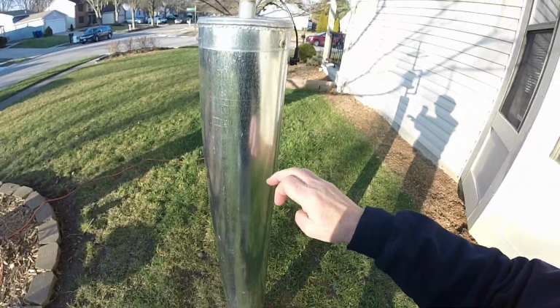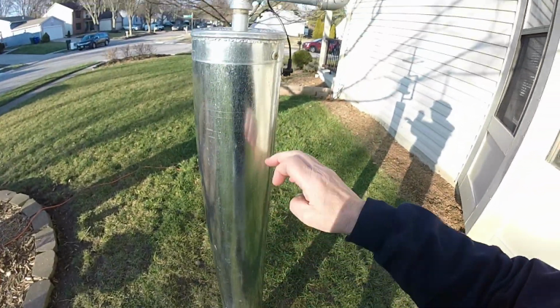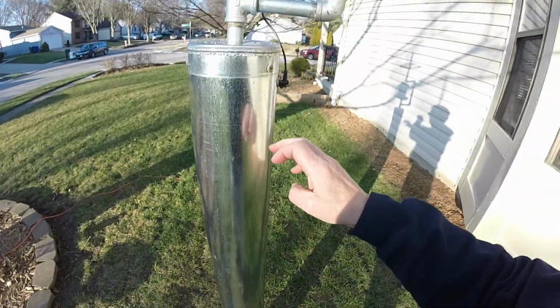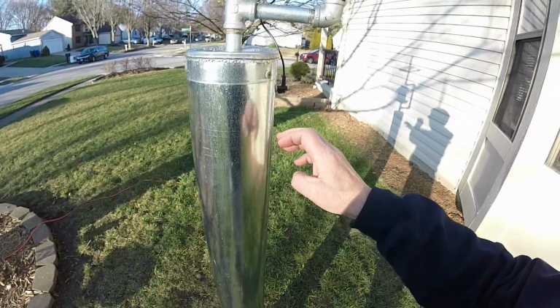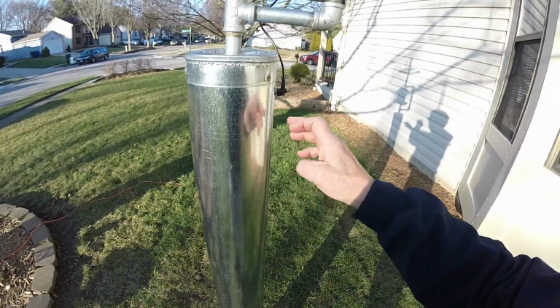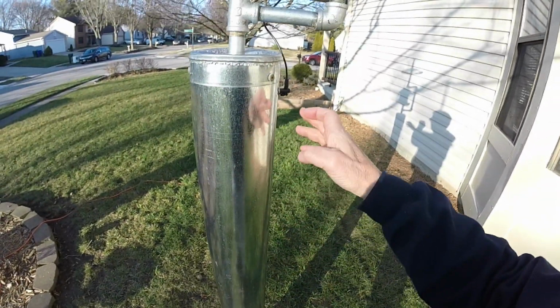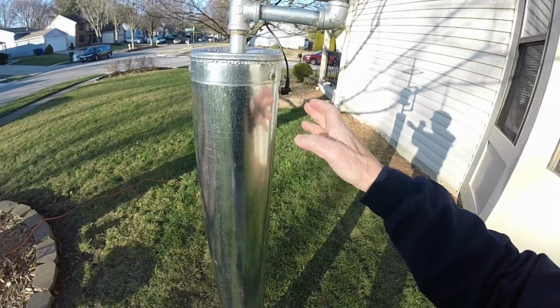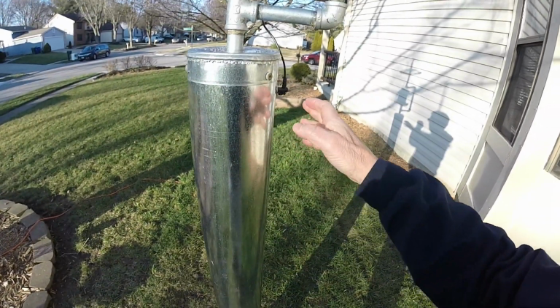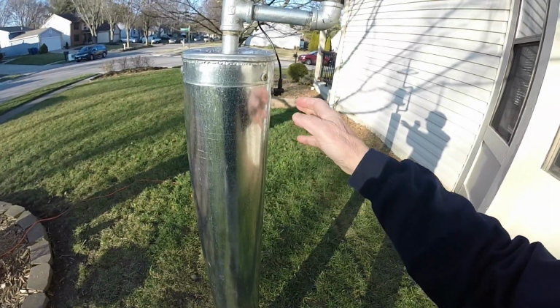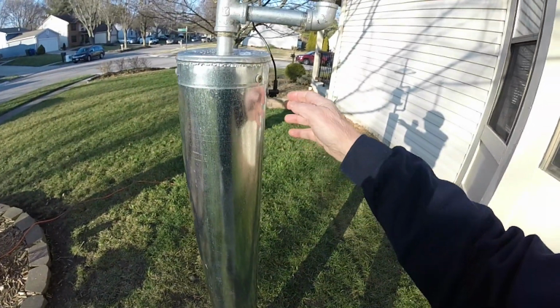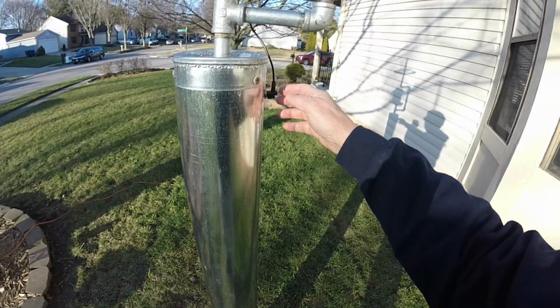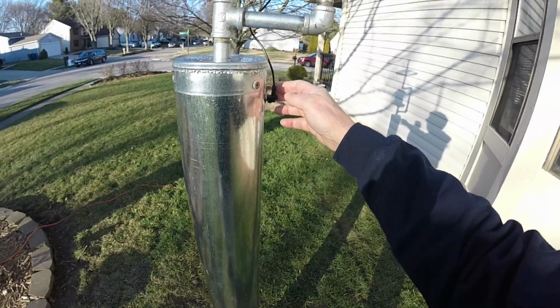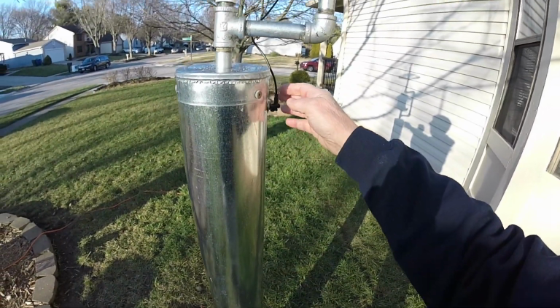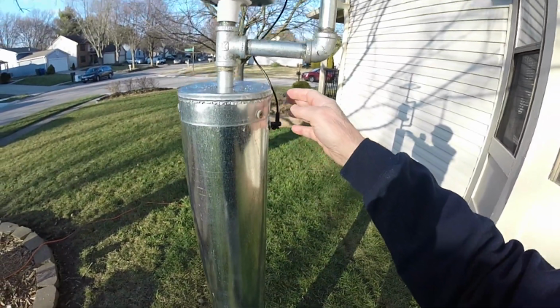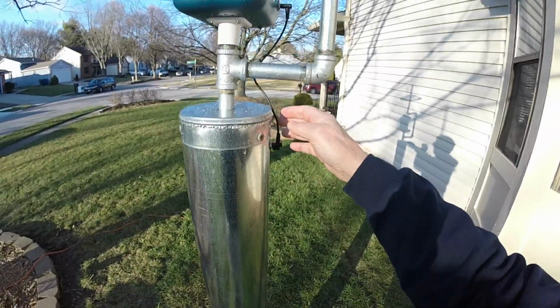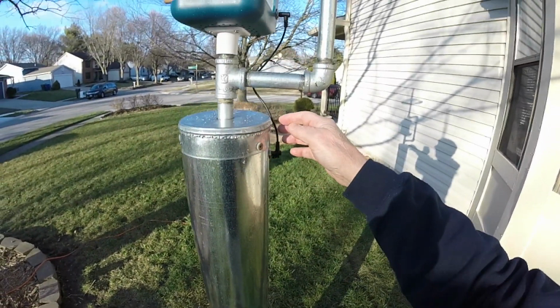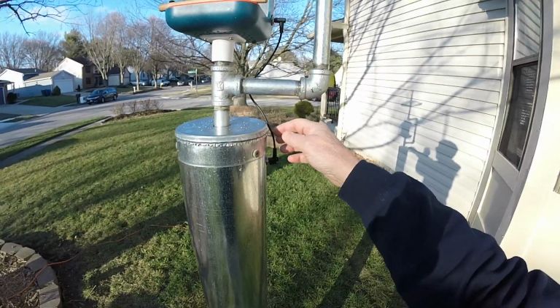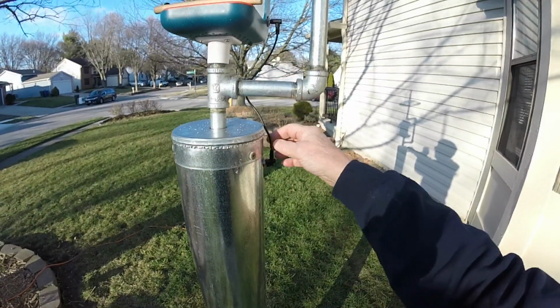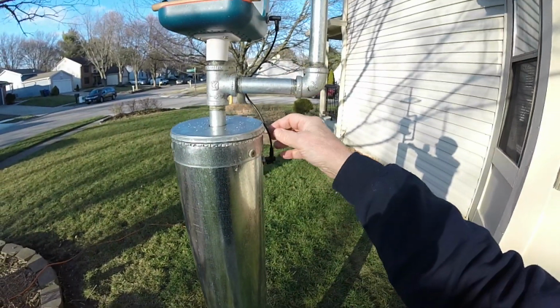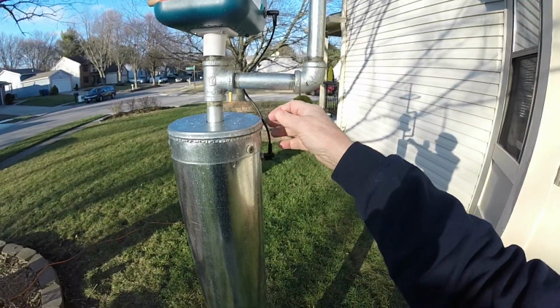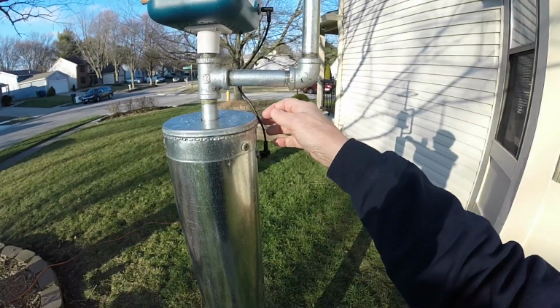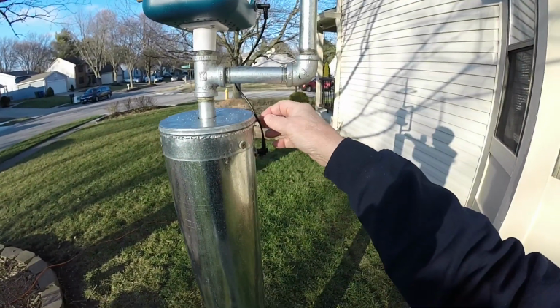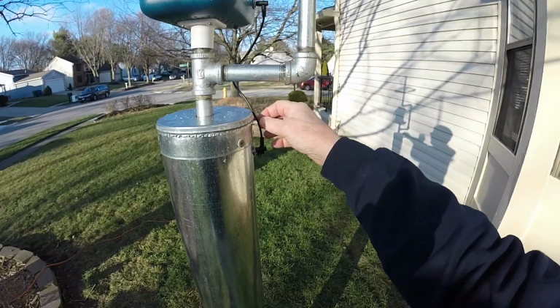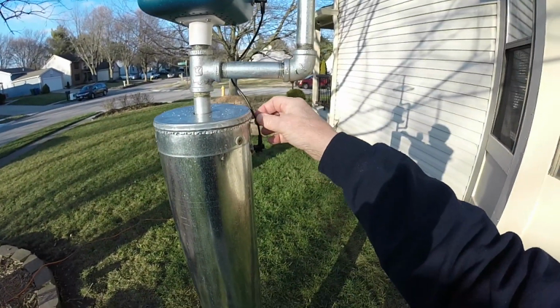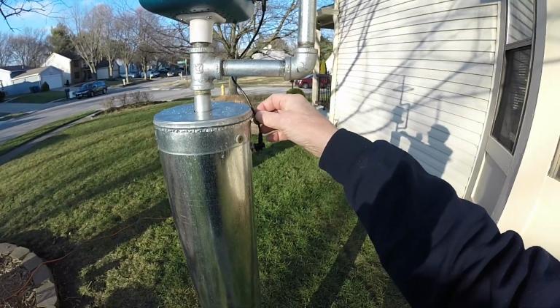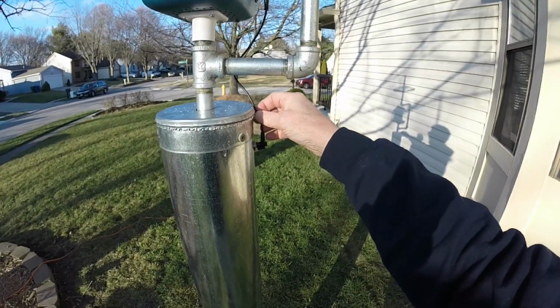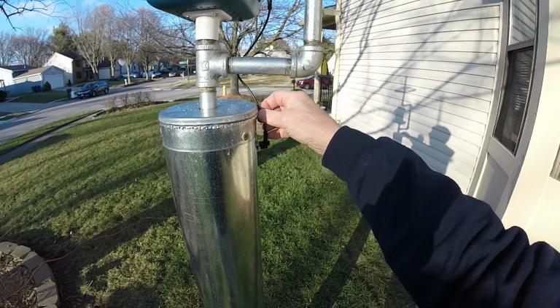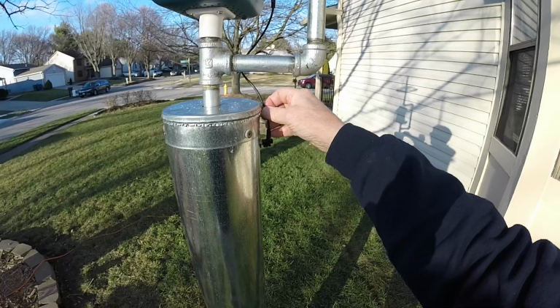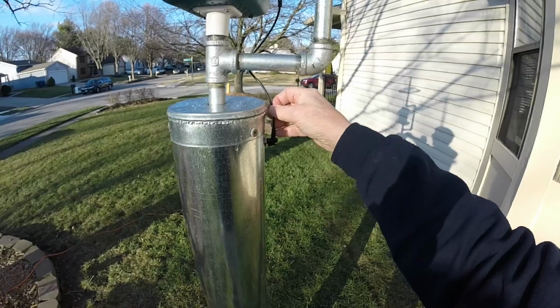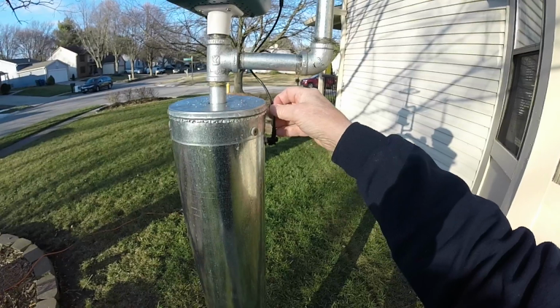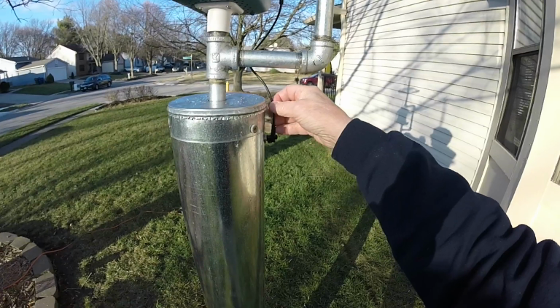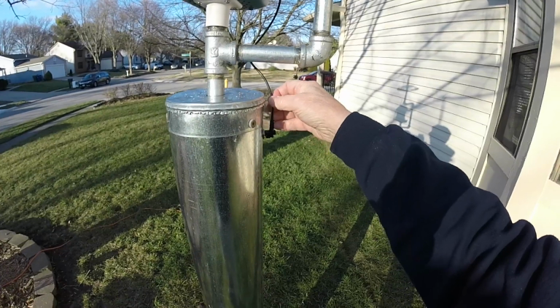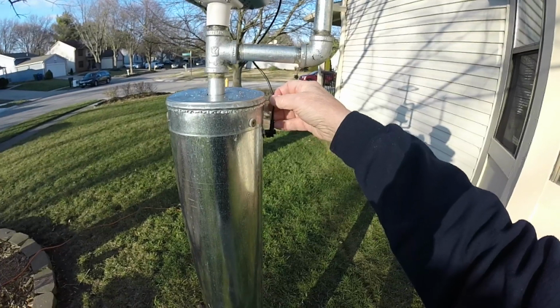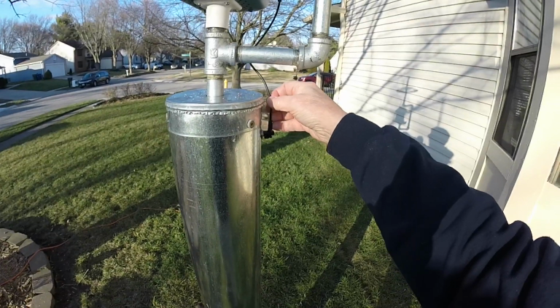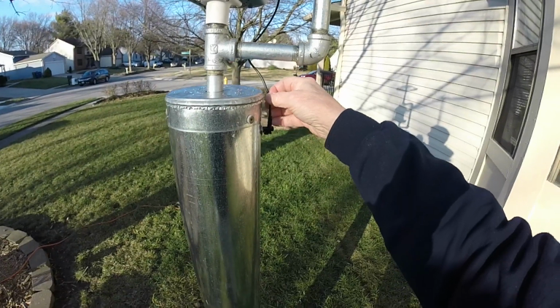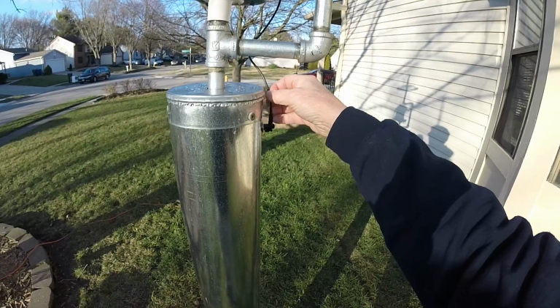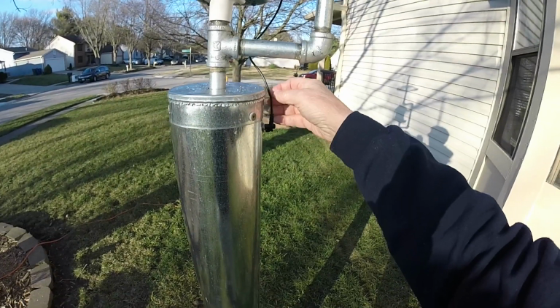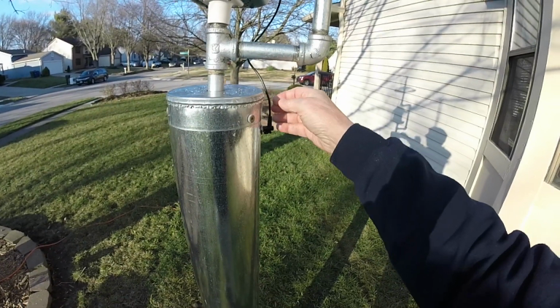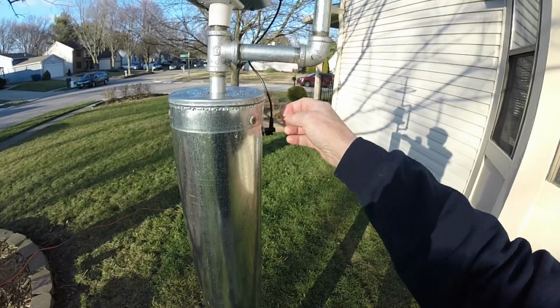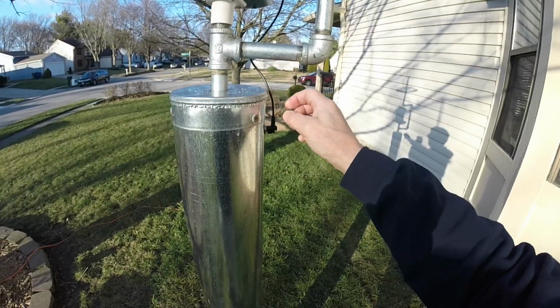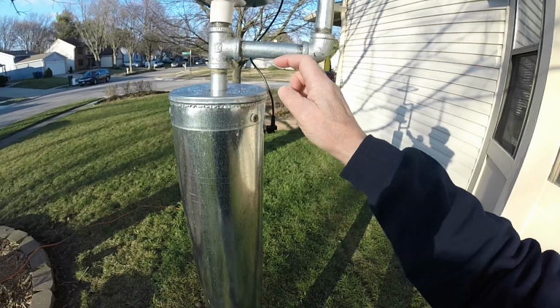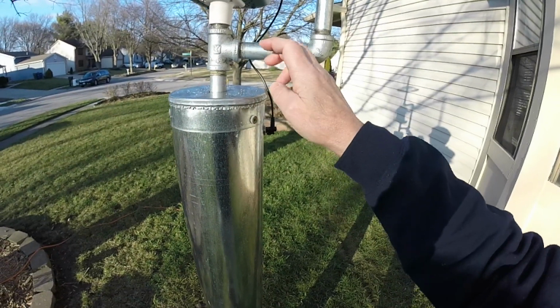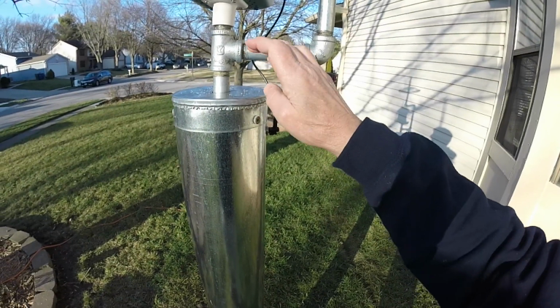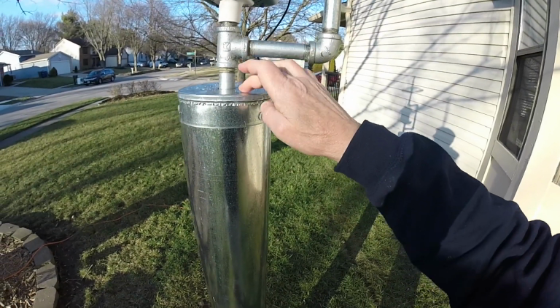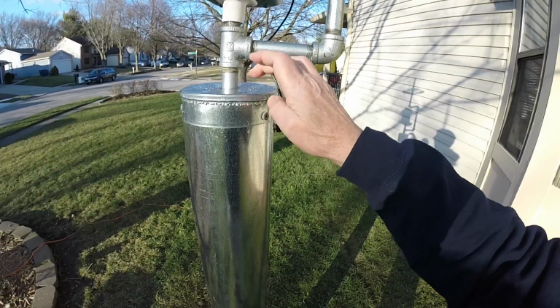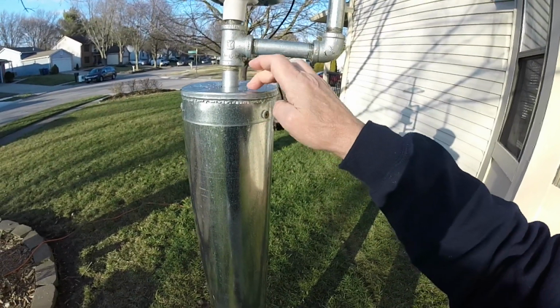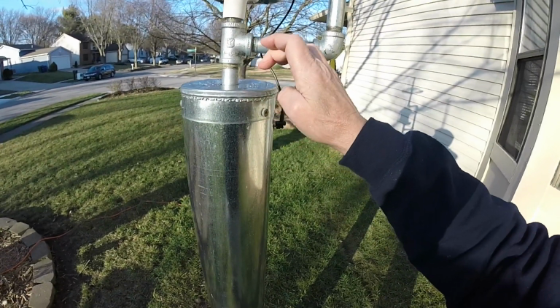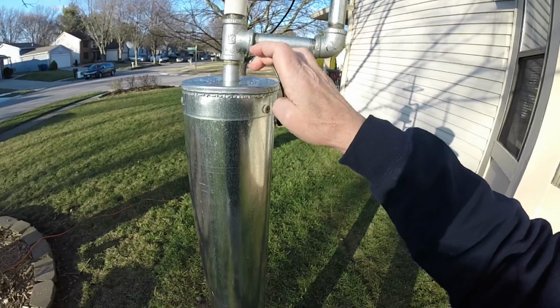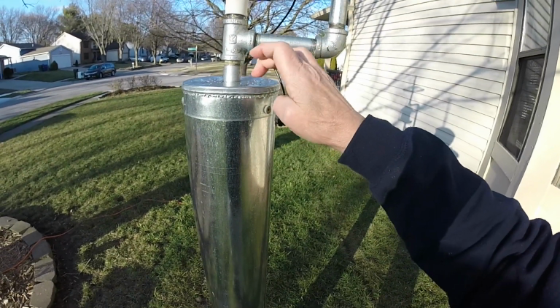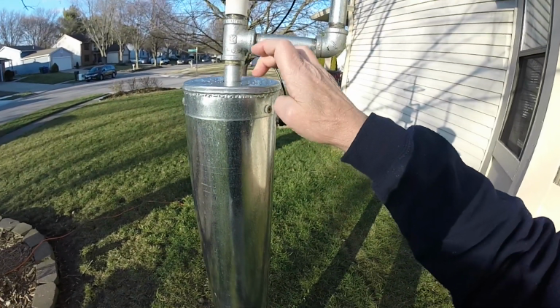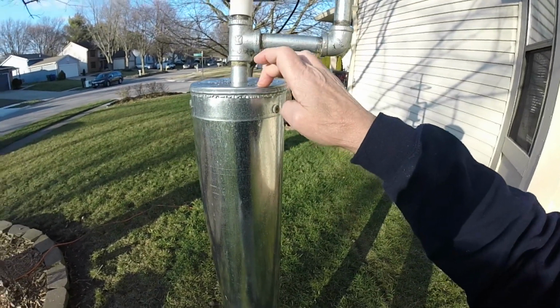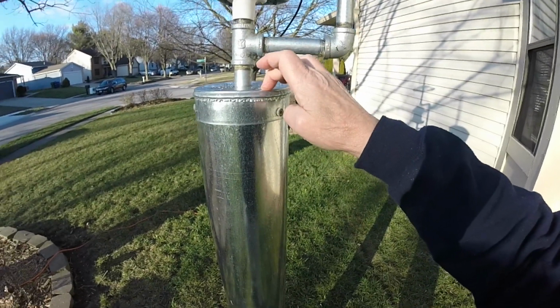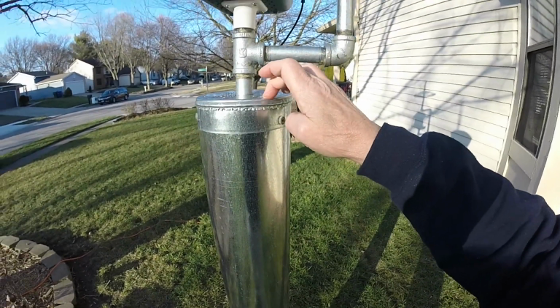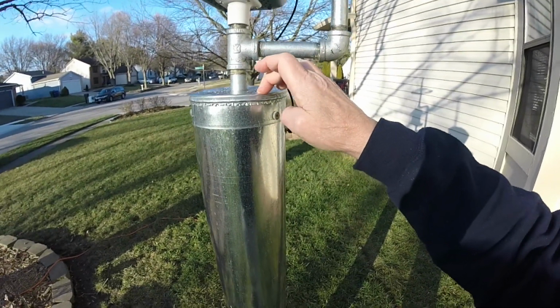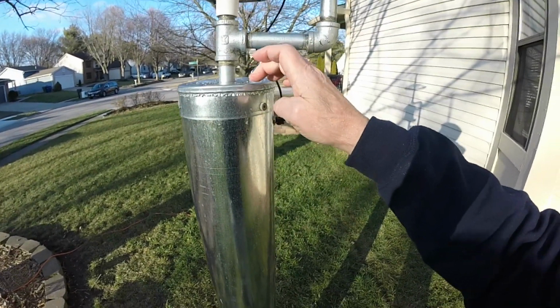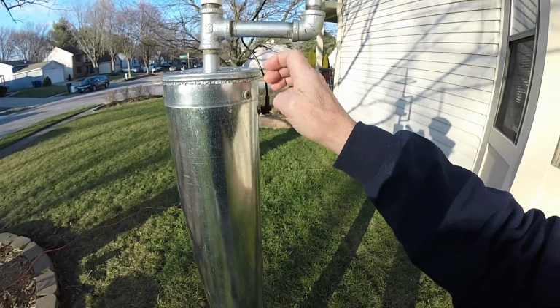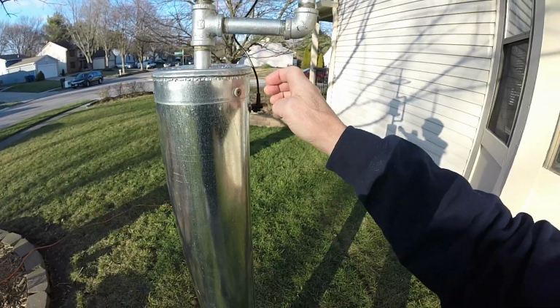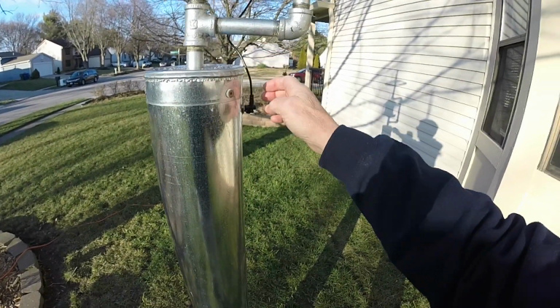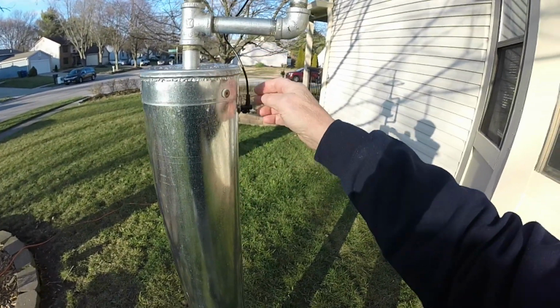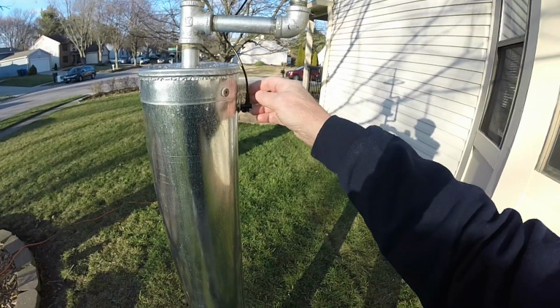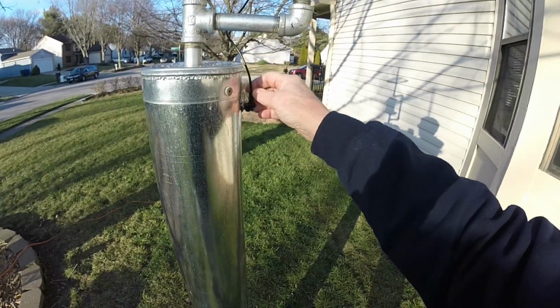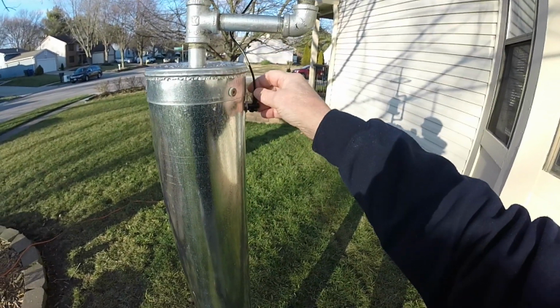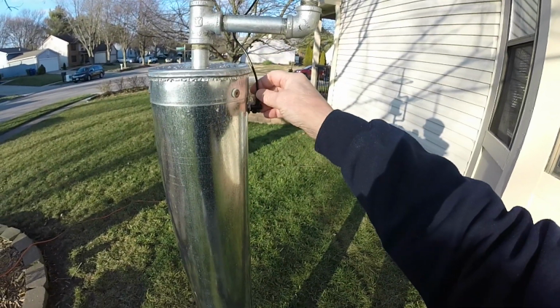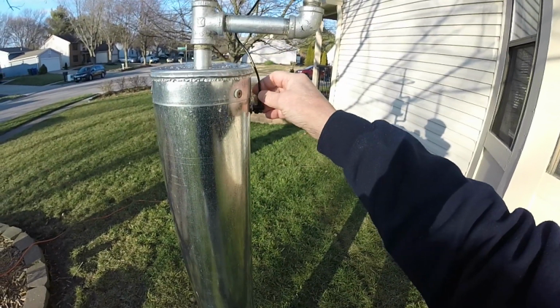An add-on is that I've got power coming out to the duct from the basement.